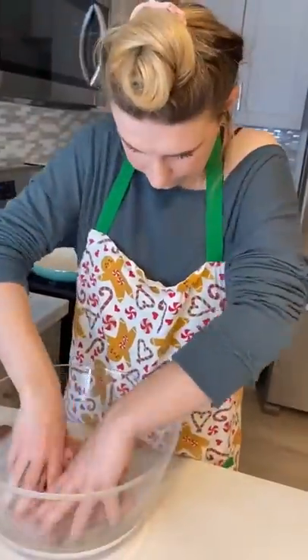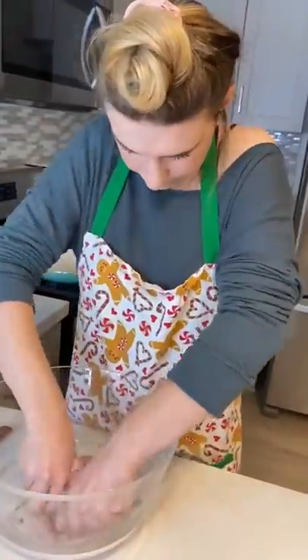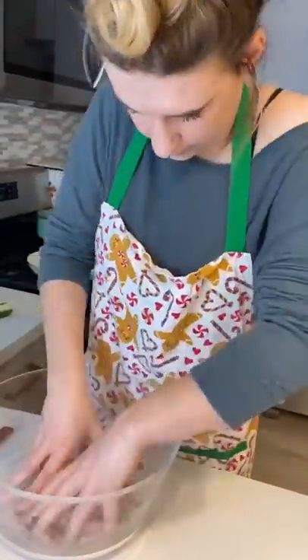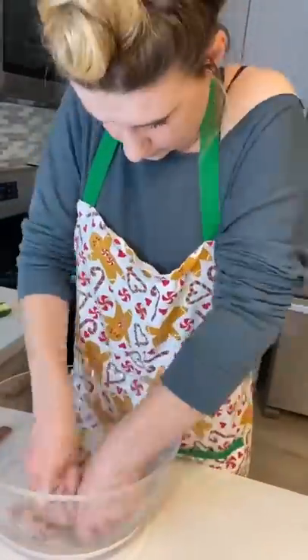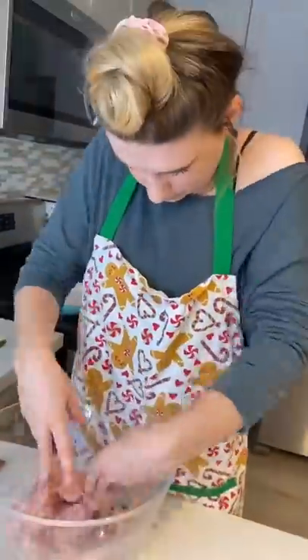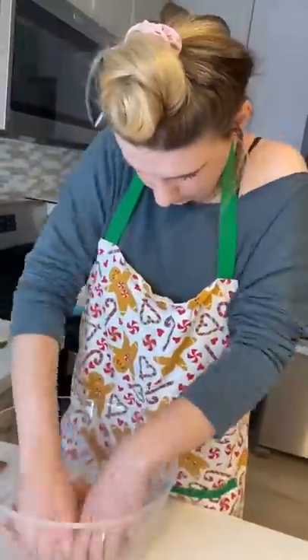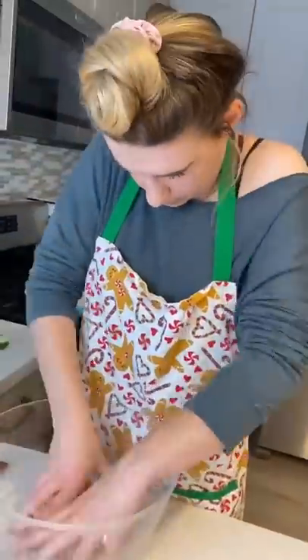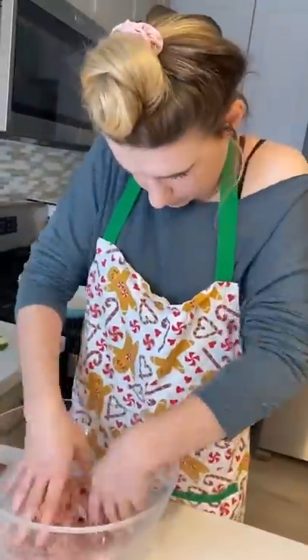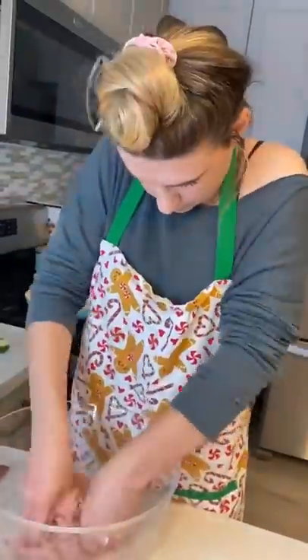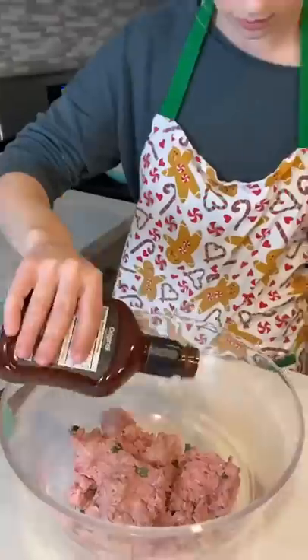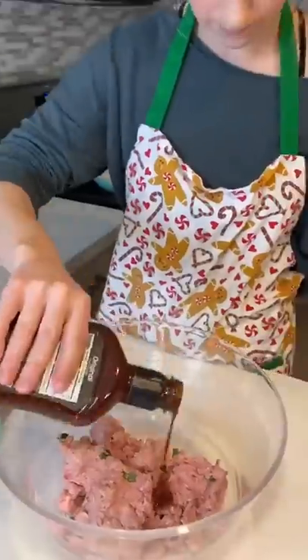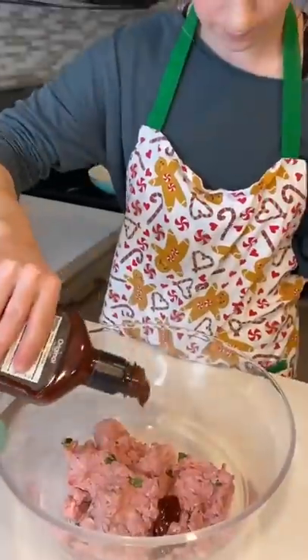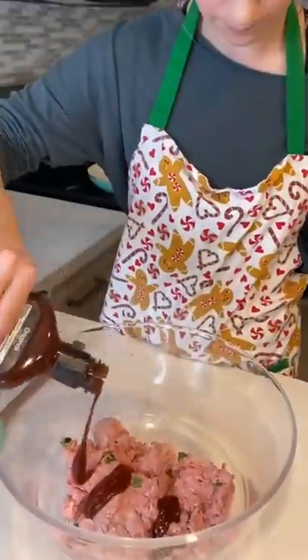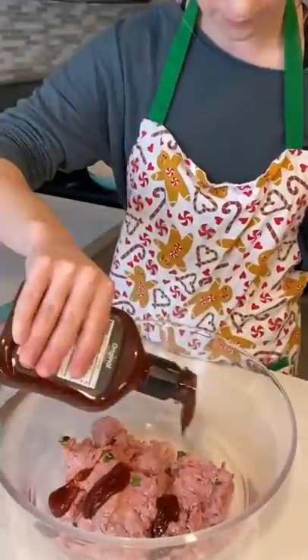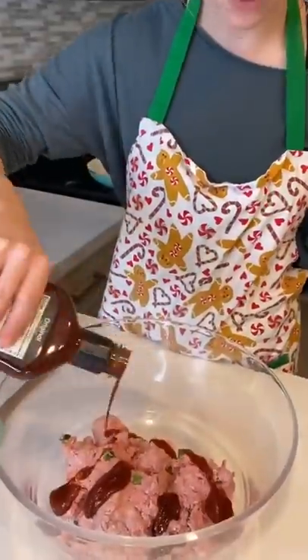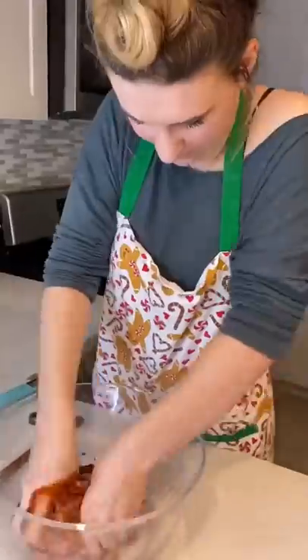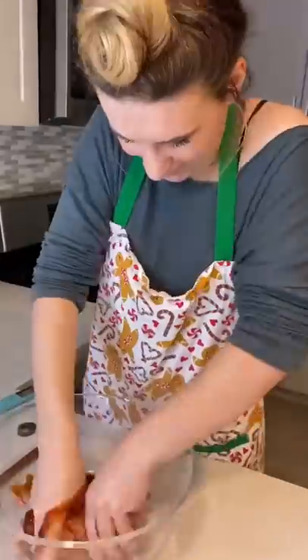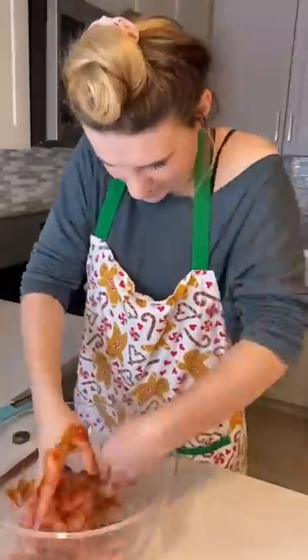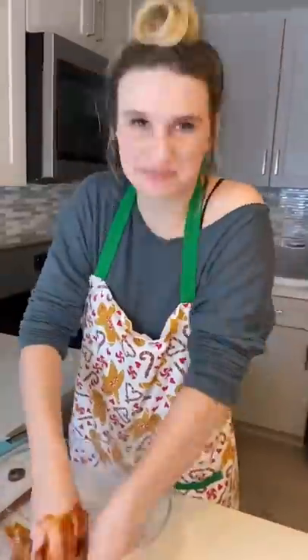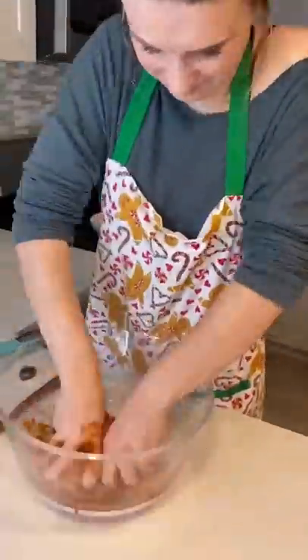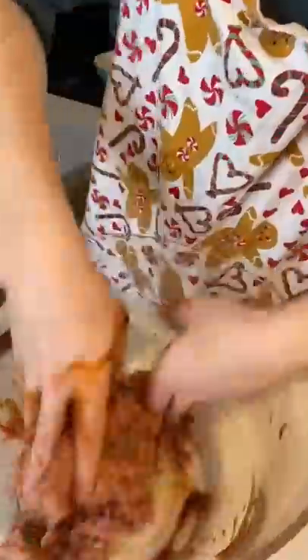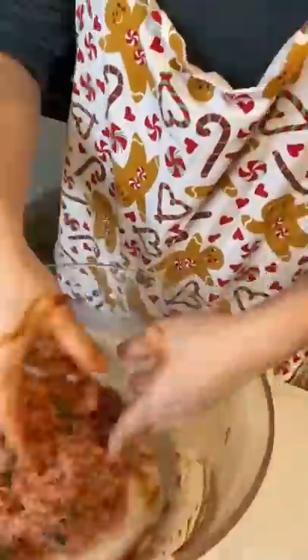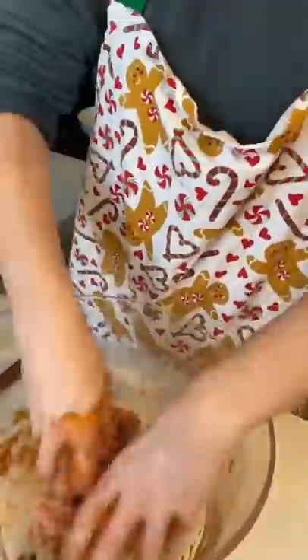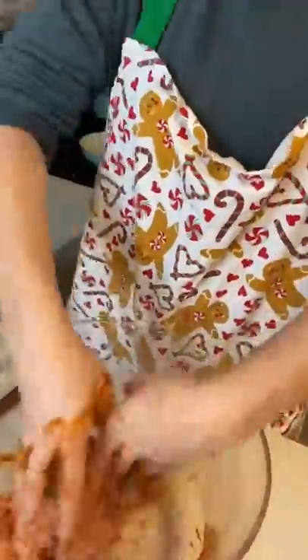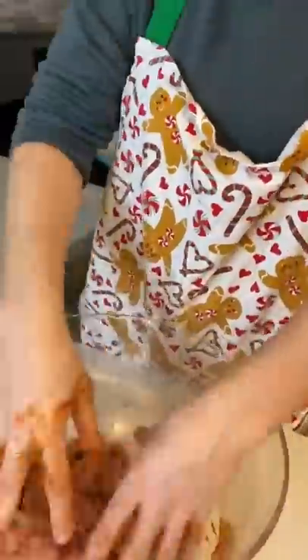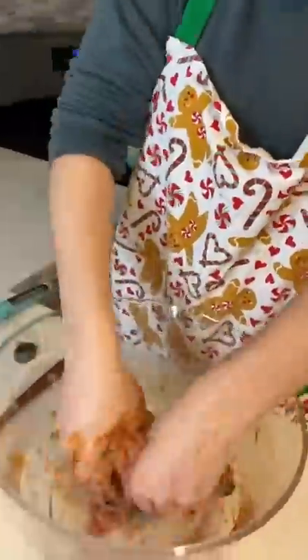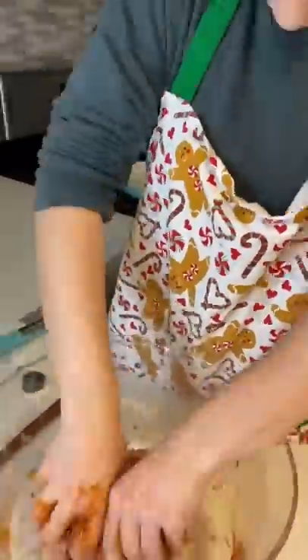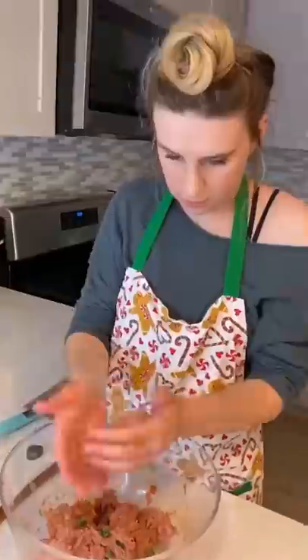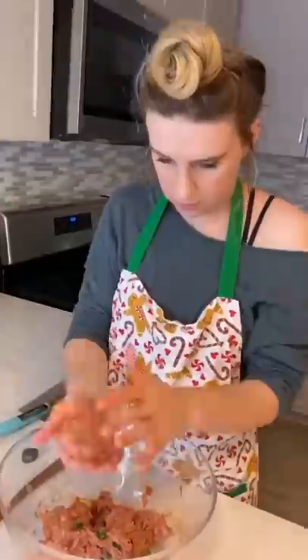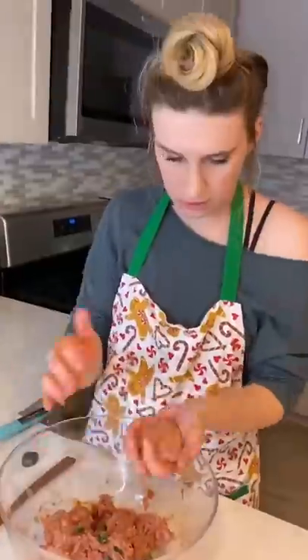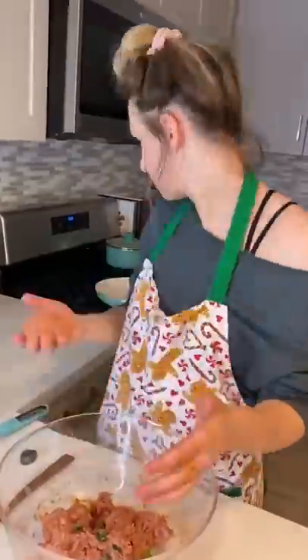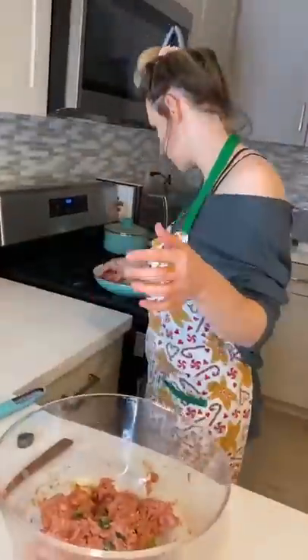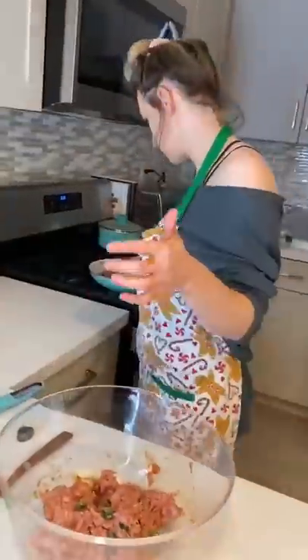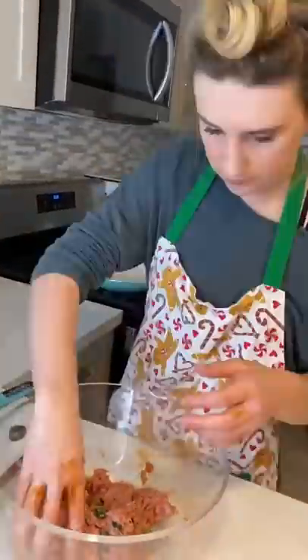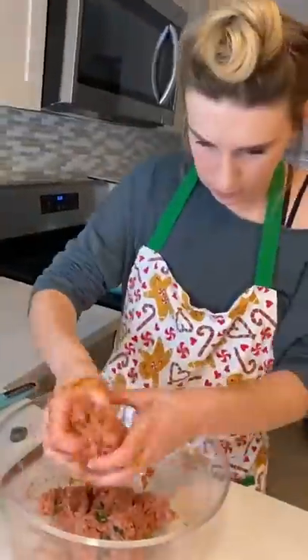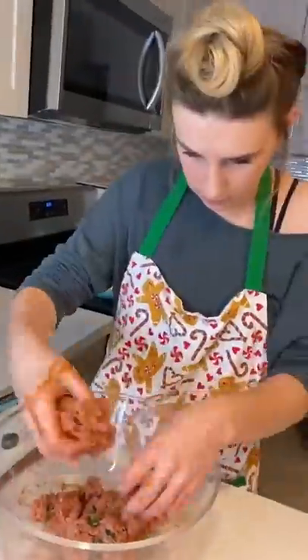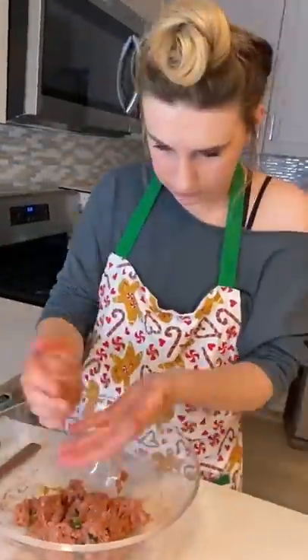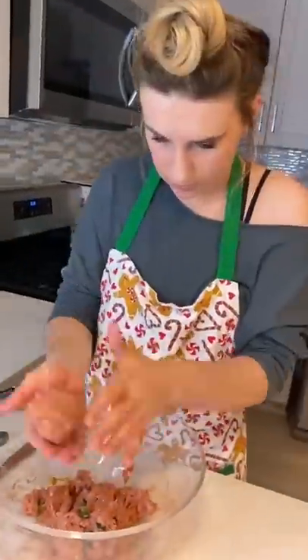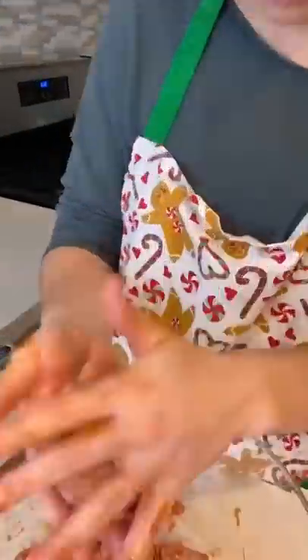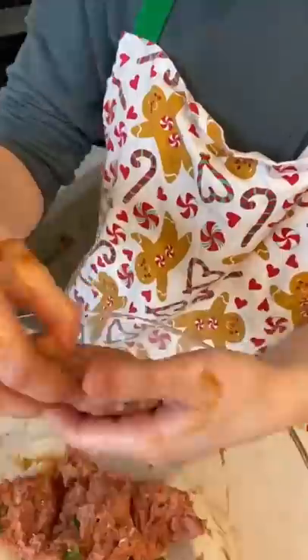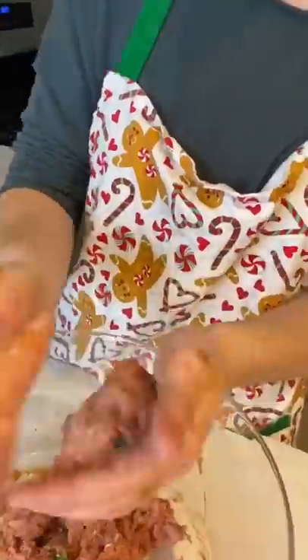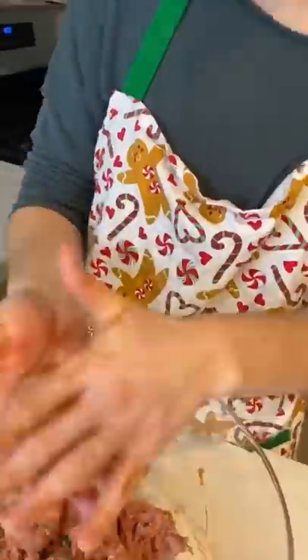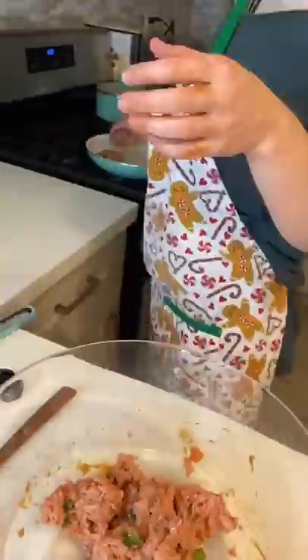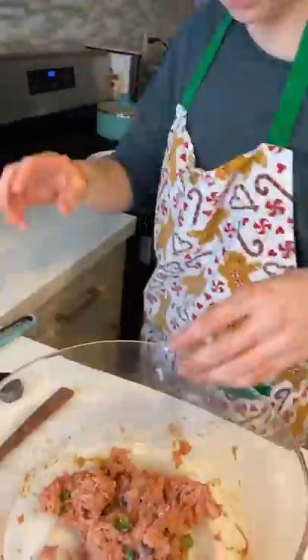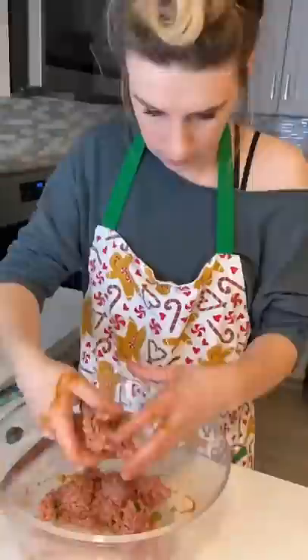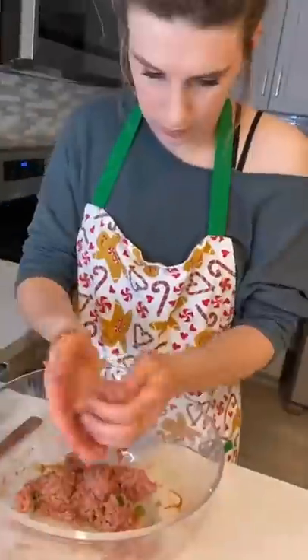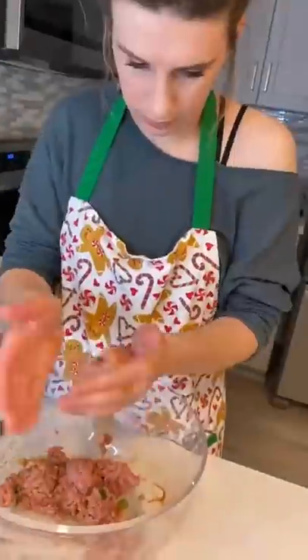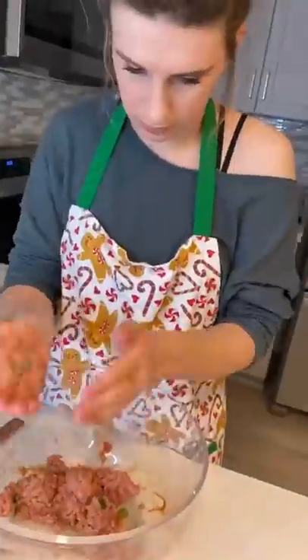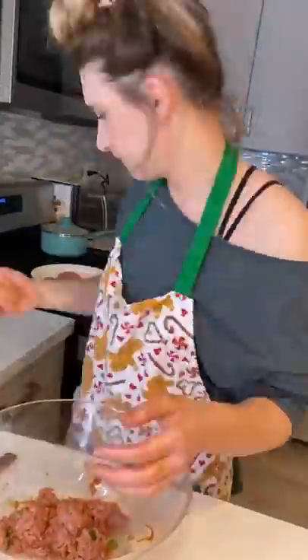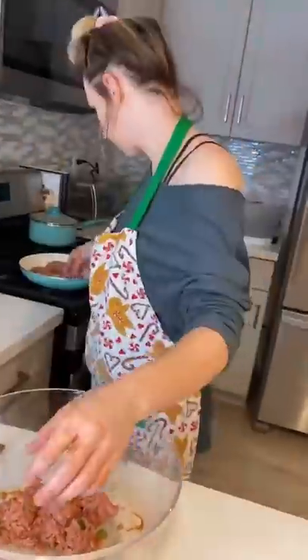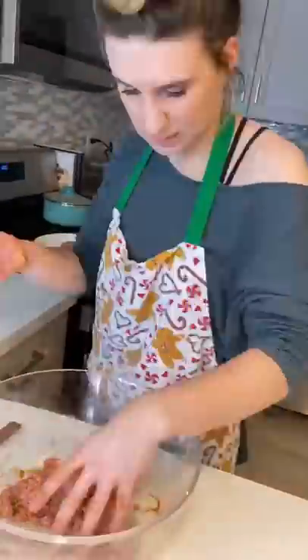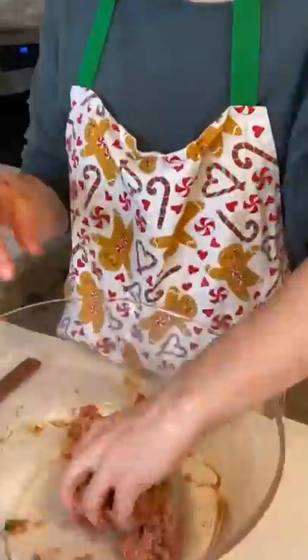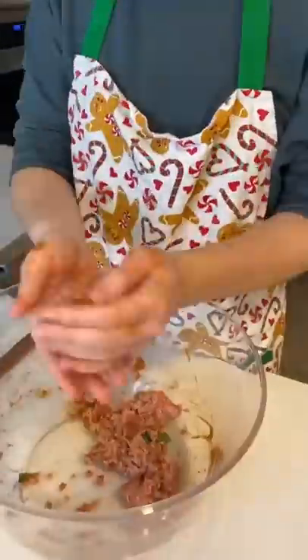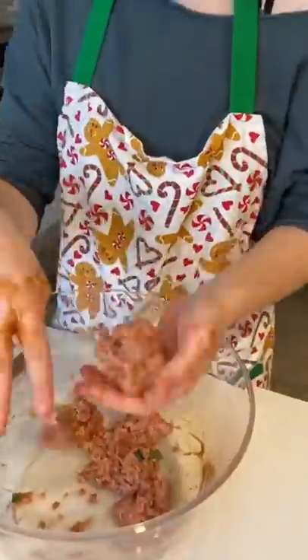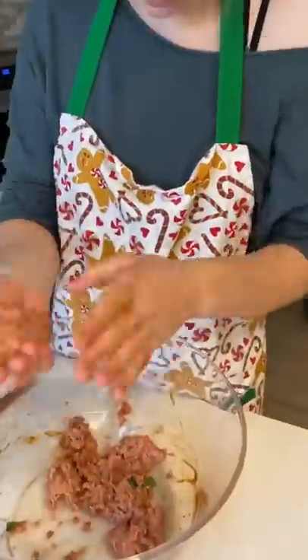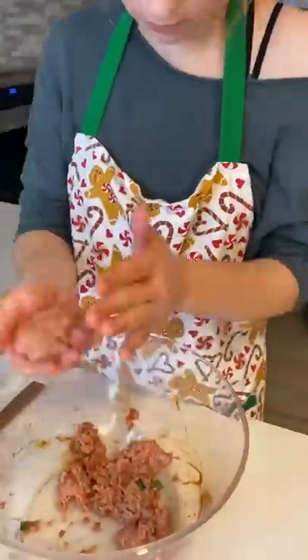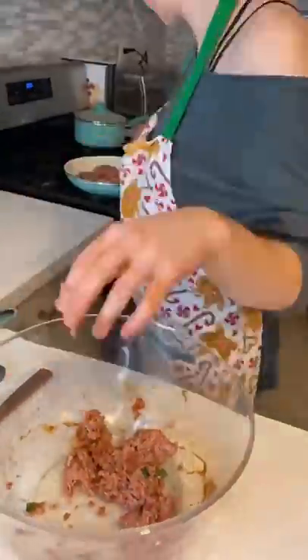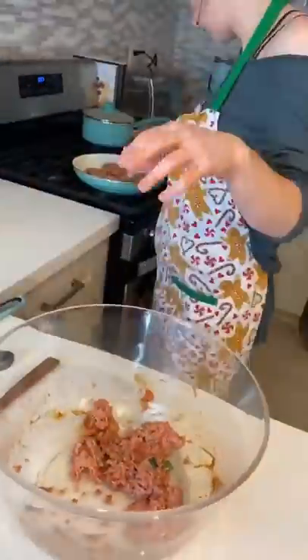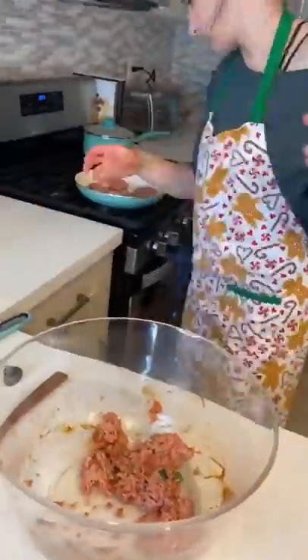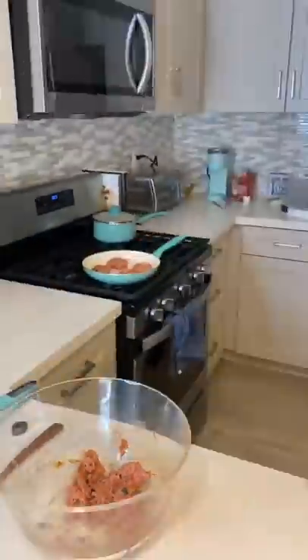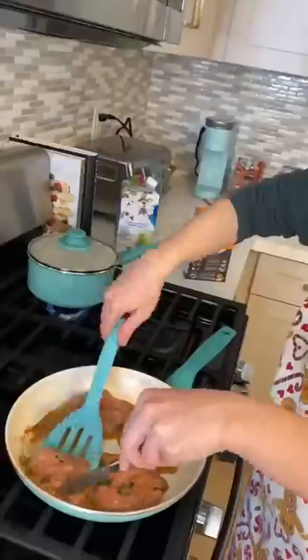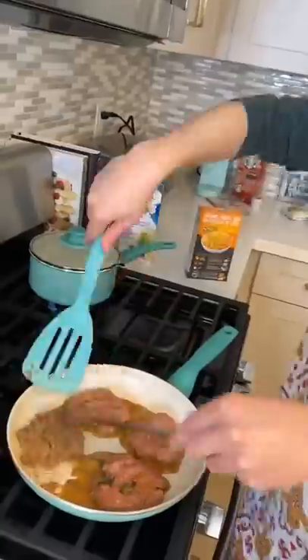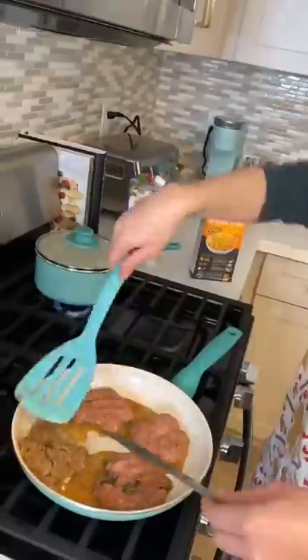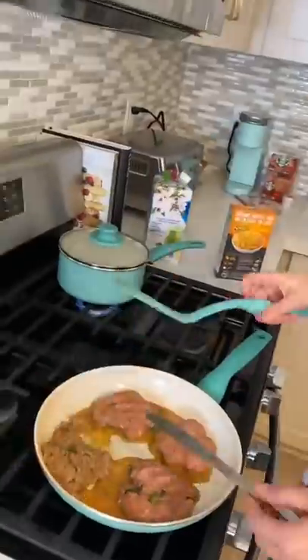I mixed these ingredients with my hands and added barbecue sauce. My goal was to make a barbecue jalapeno turkey burger, so I formed the patties and stuck them on the frying pan.